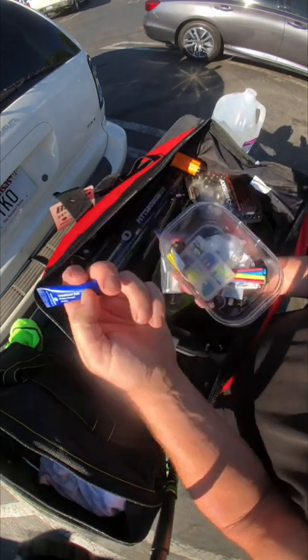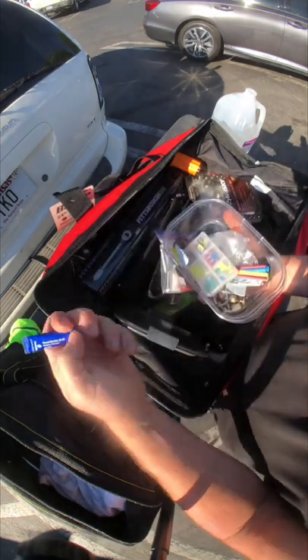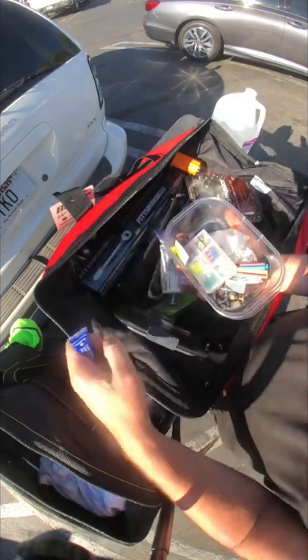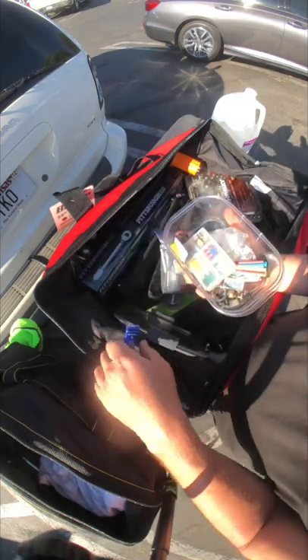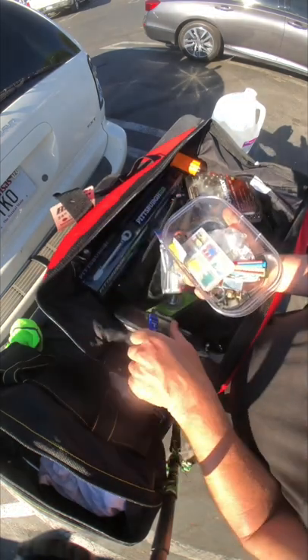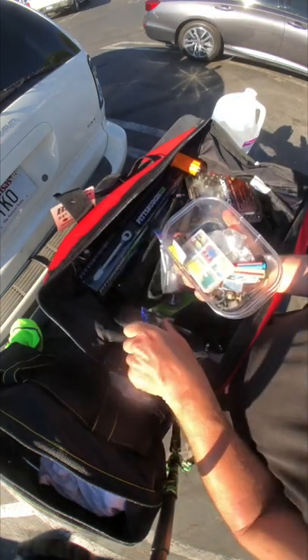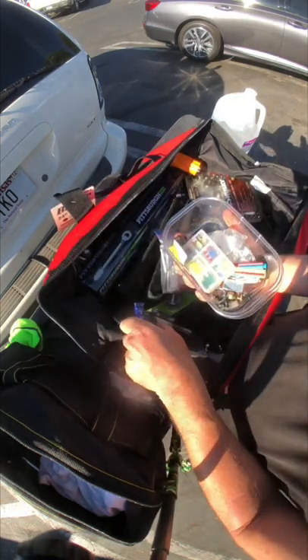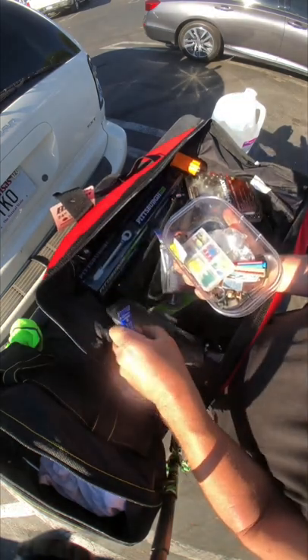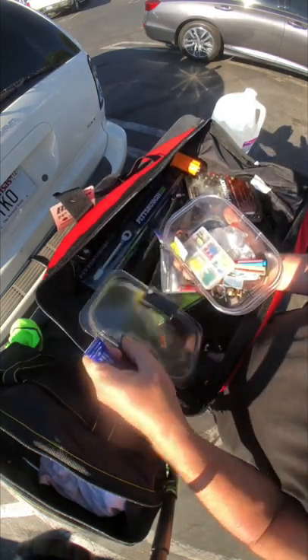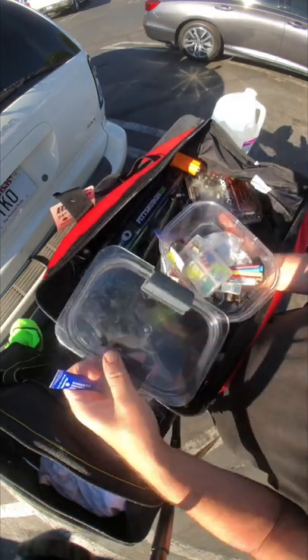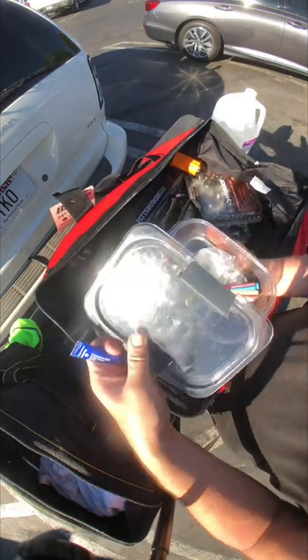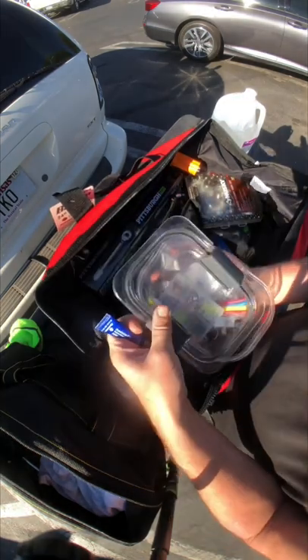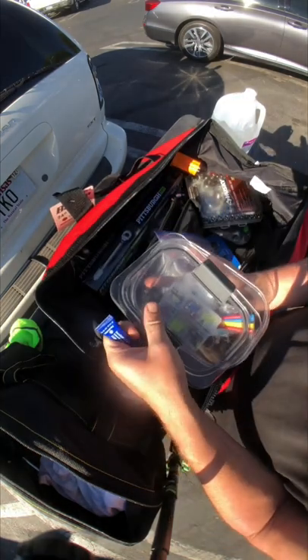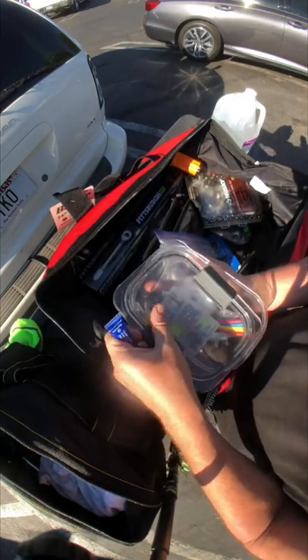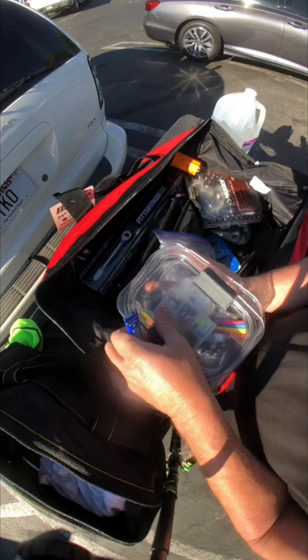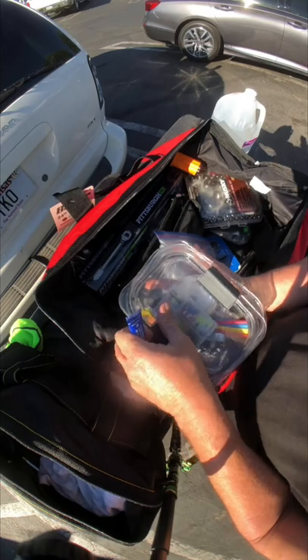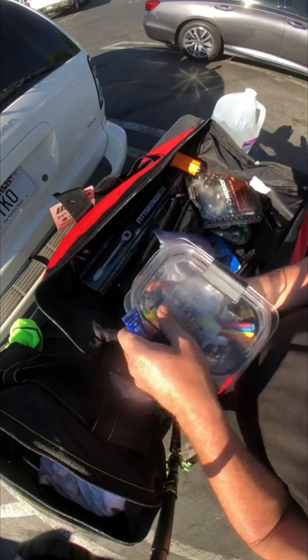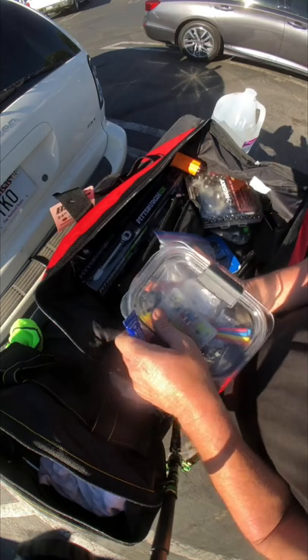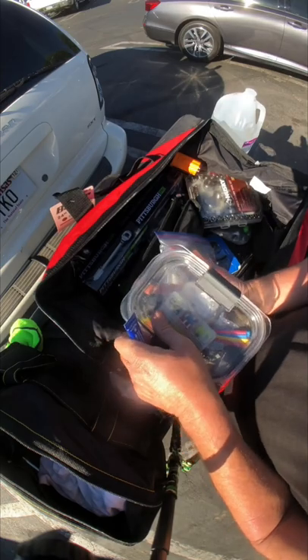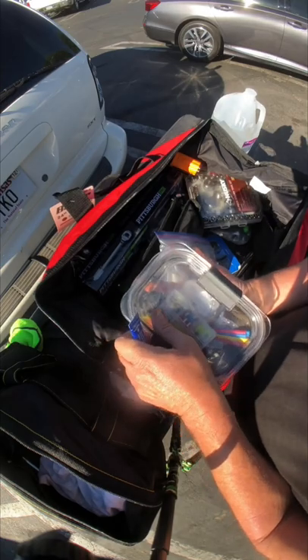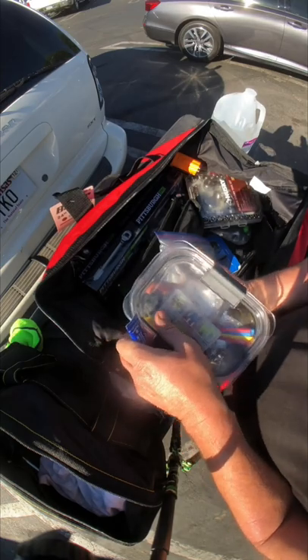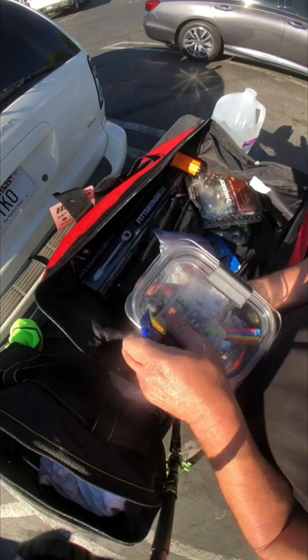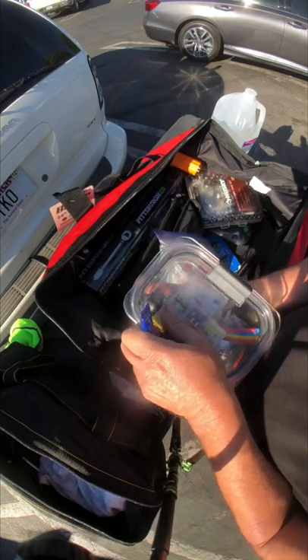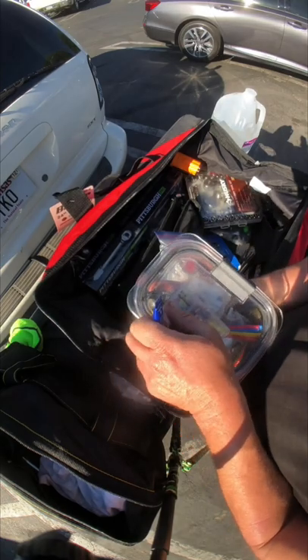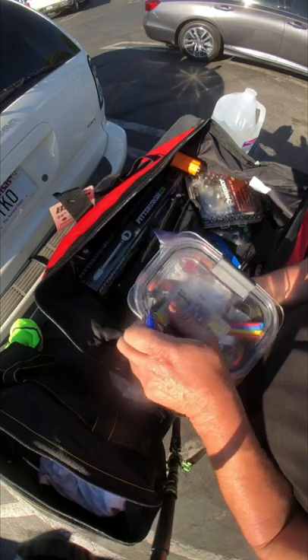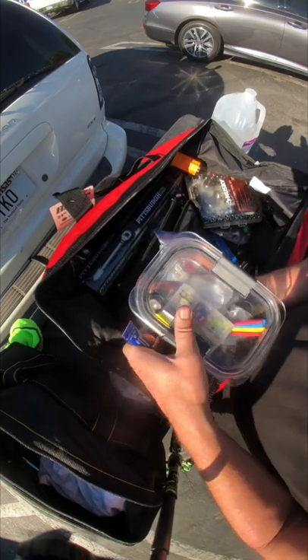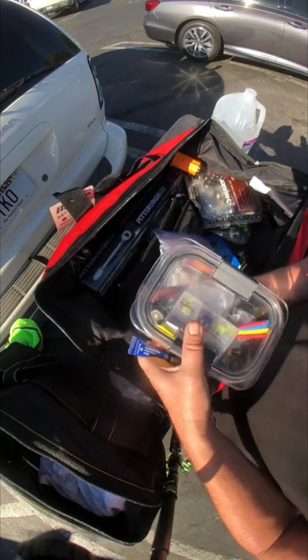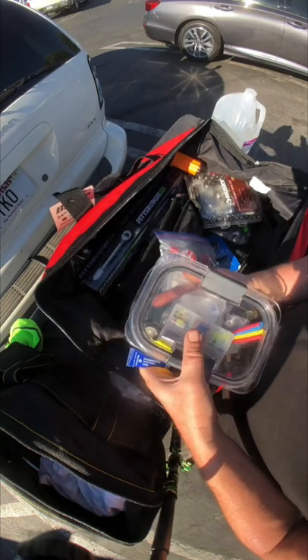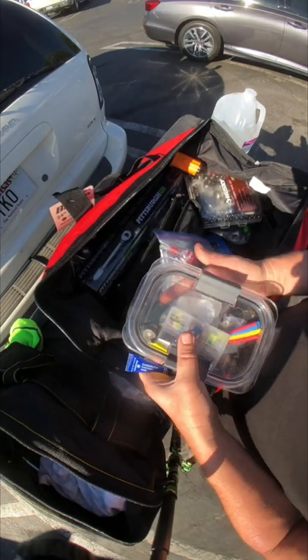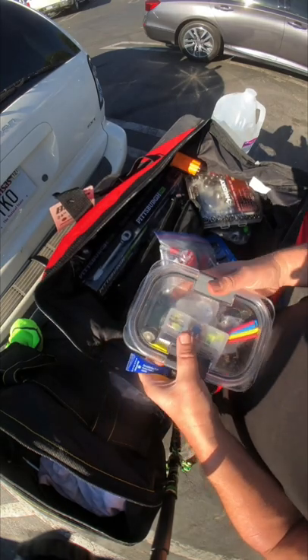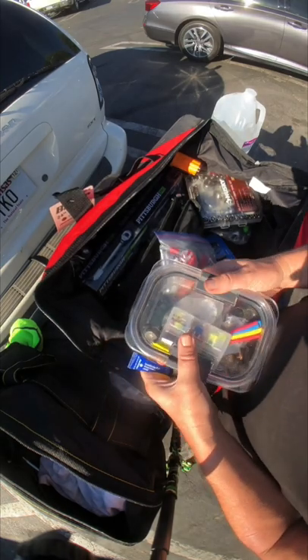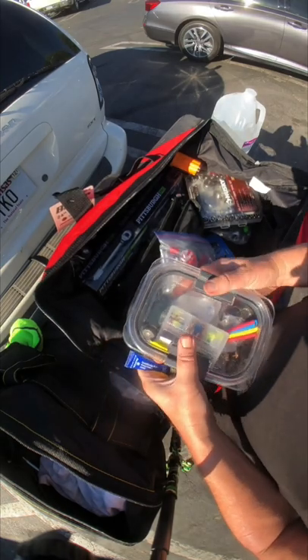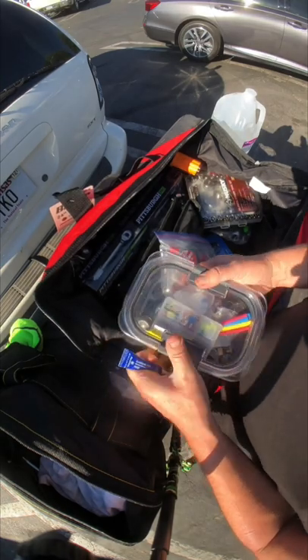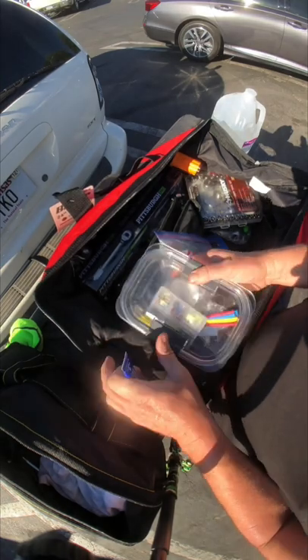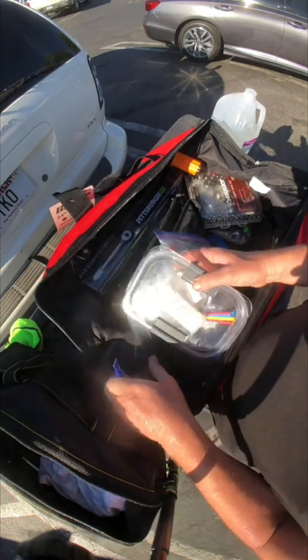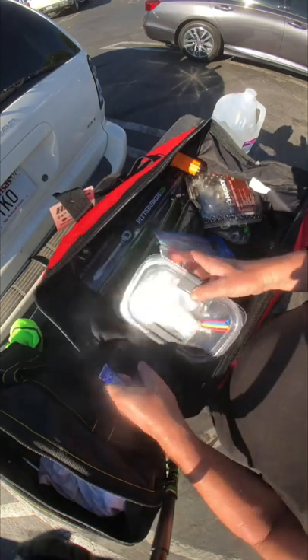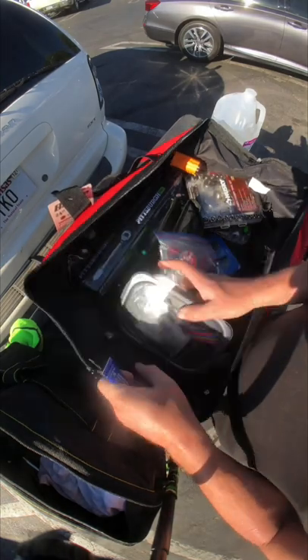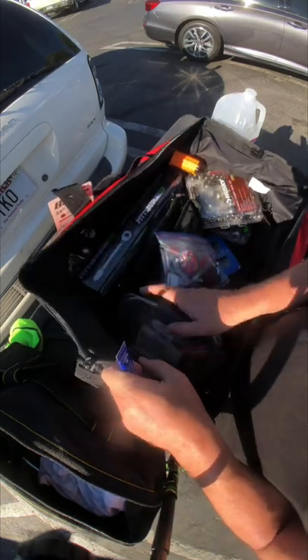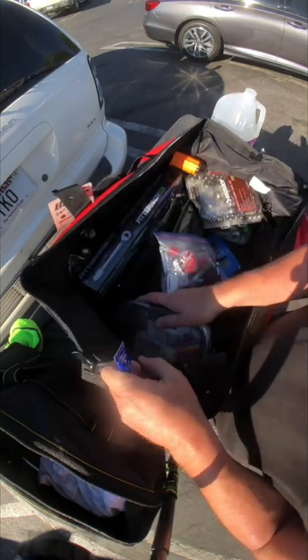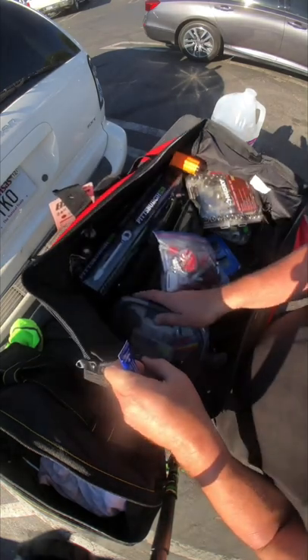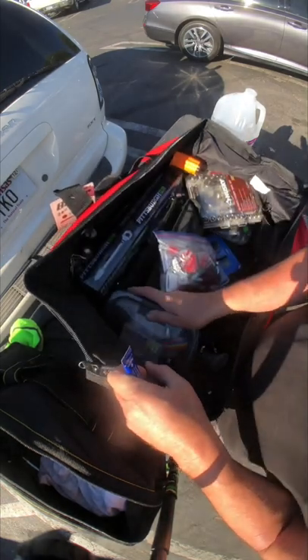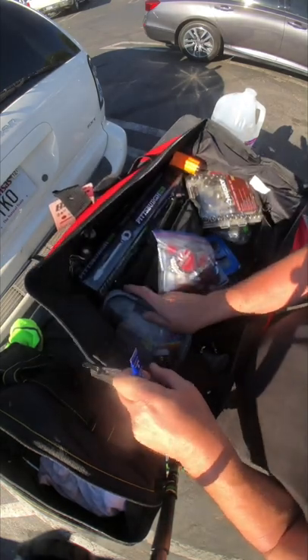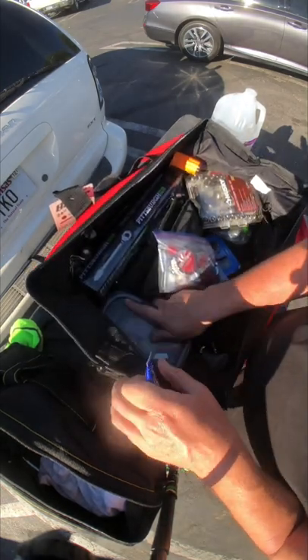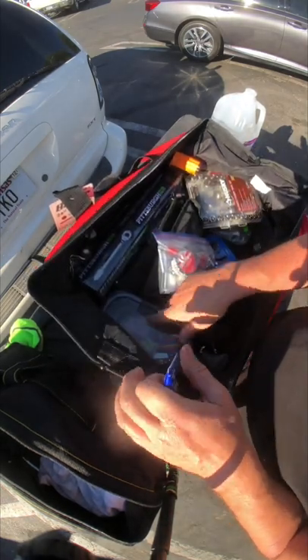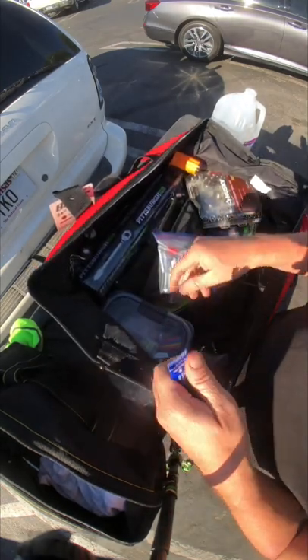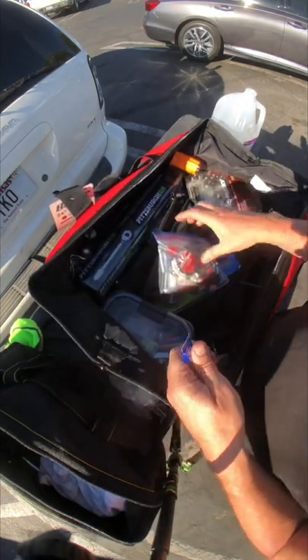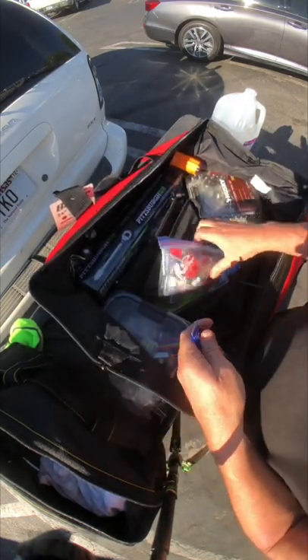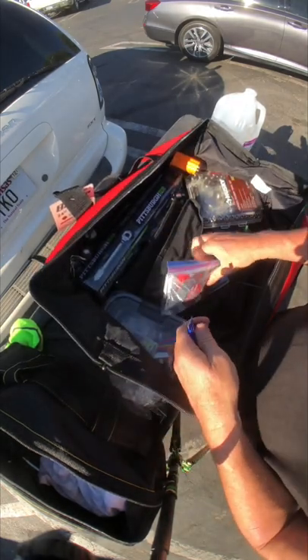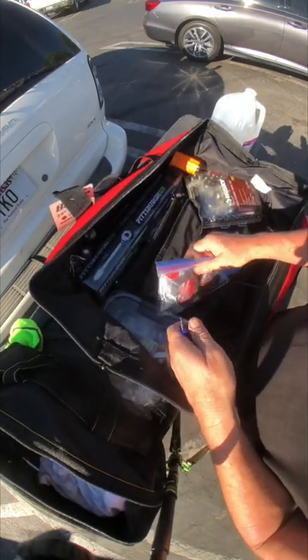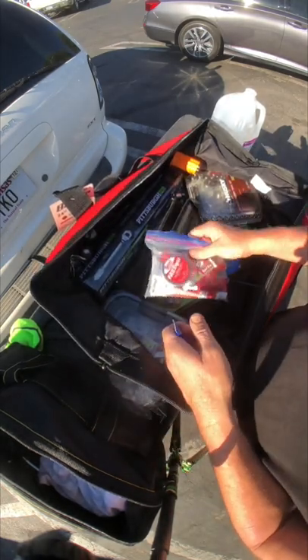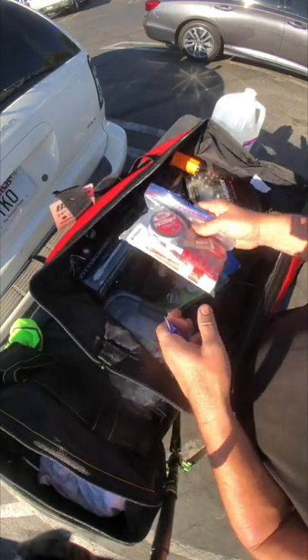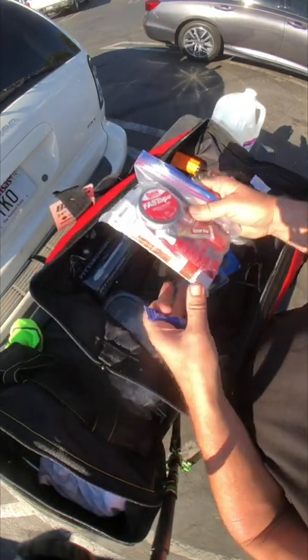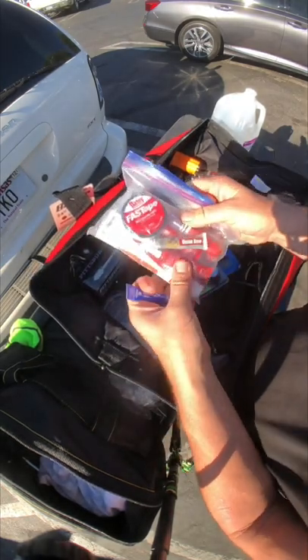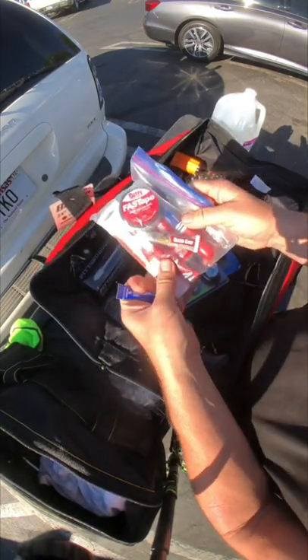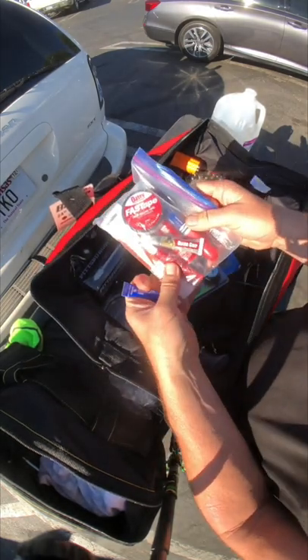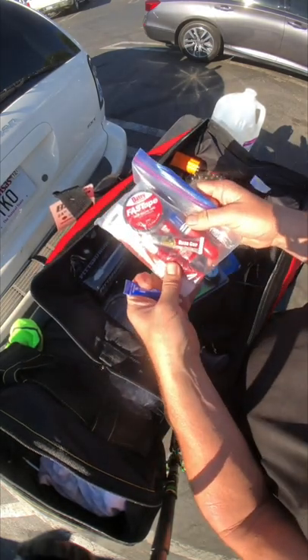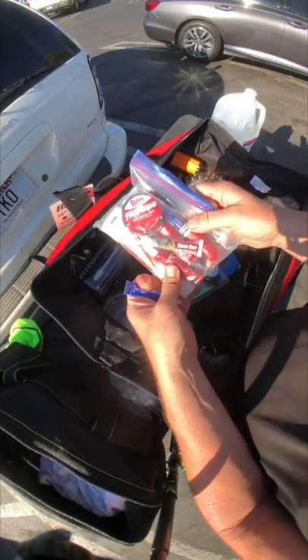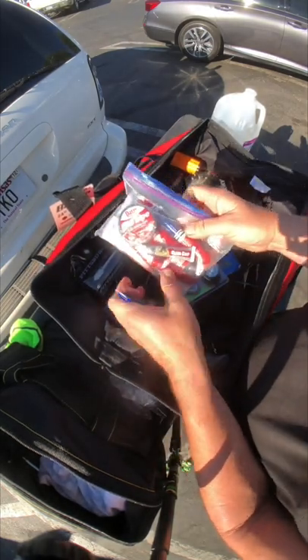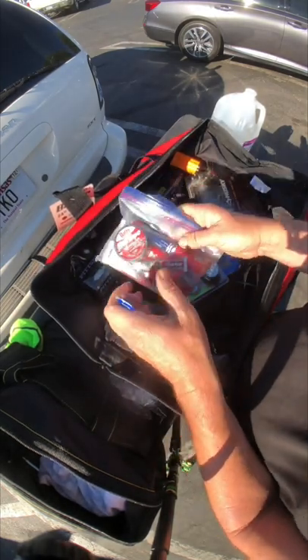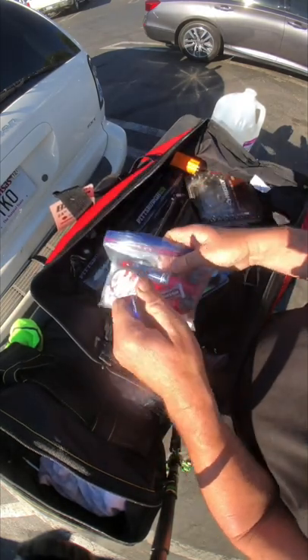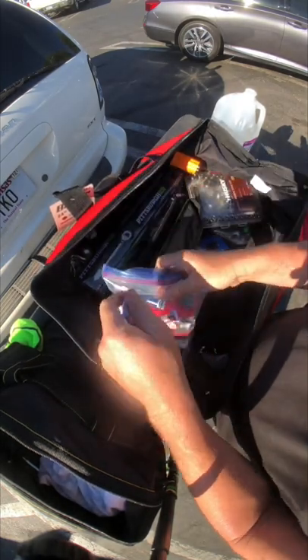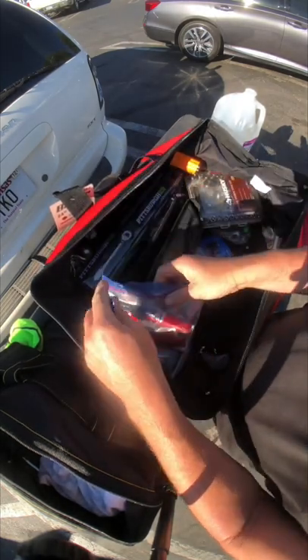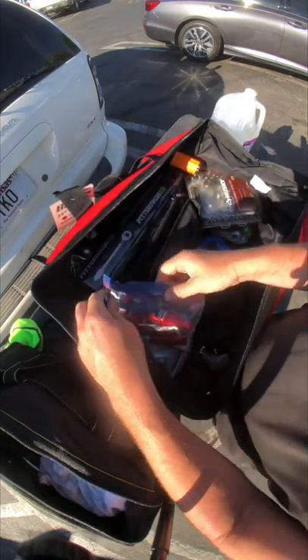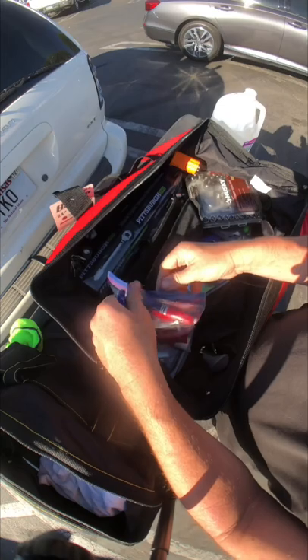Thread locker — the blue type. Blue is not permanent, red is permanent — remember that.